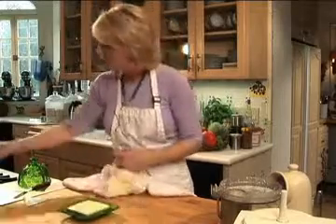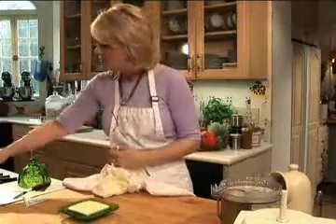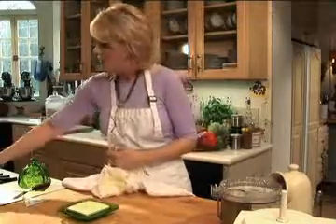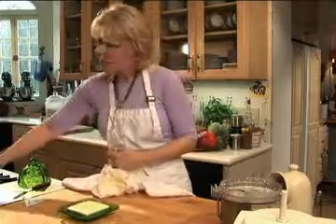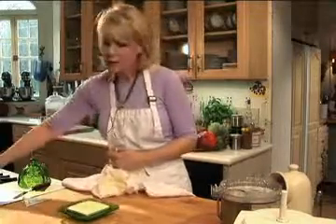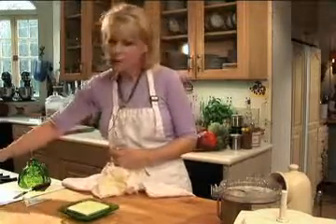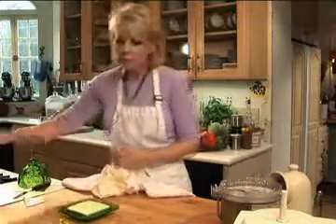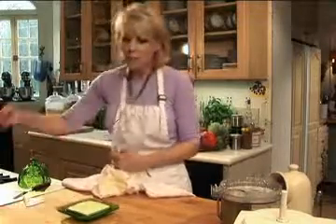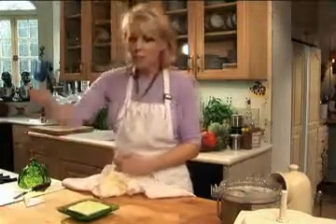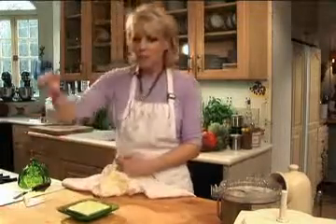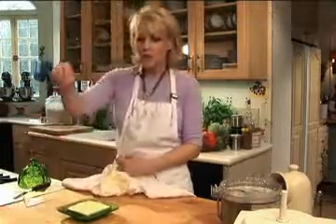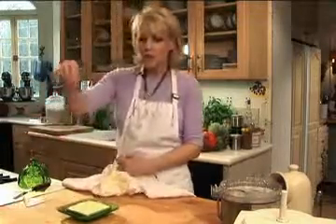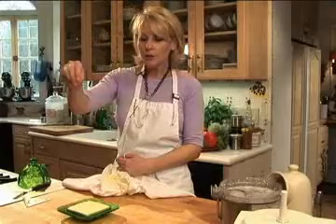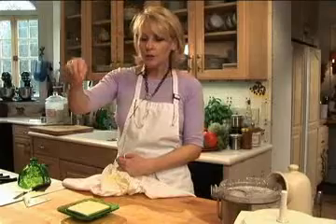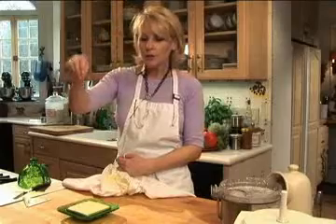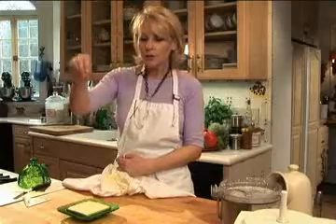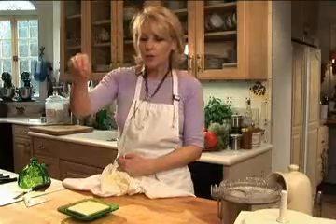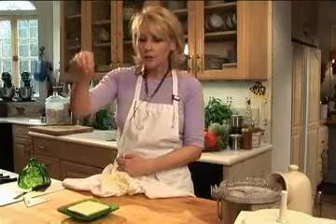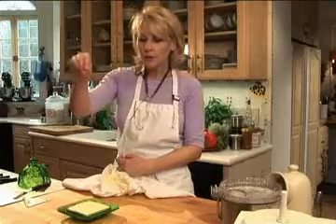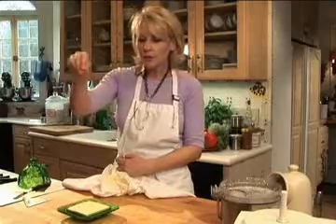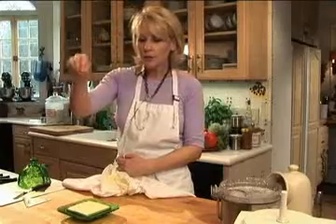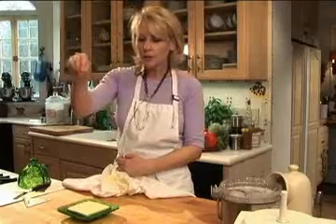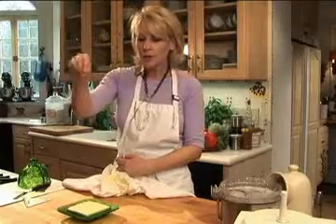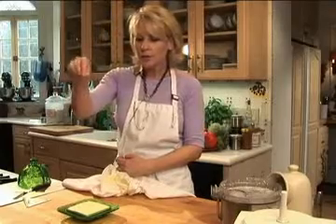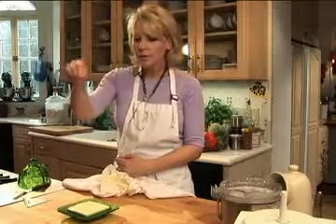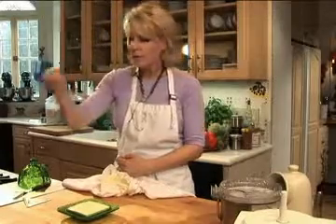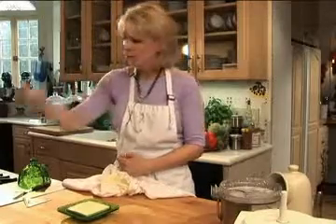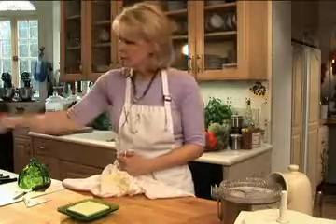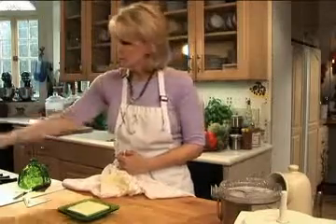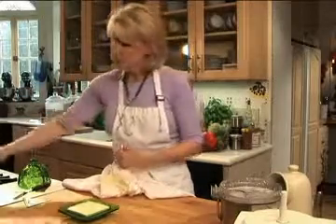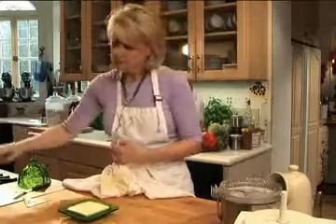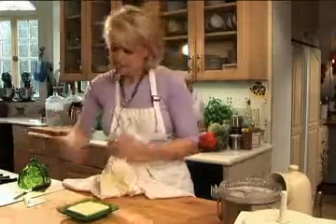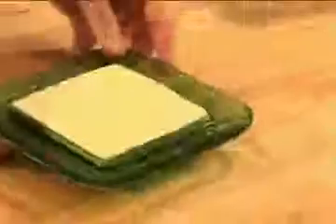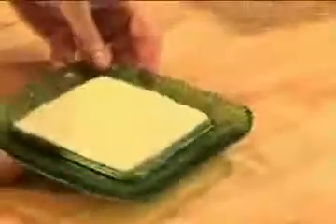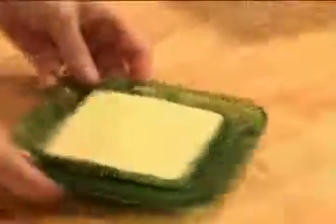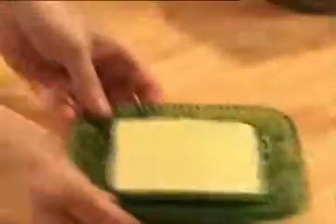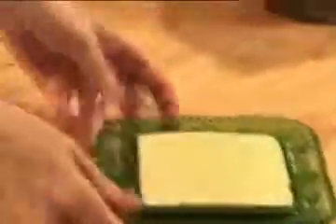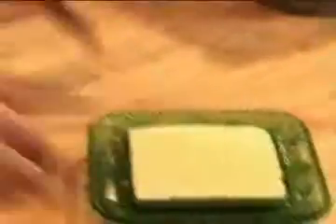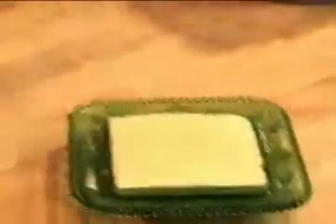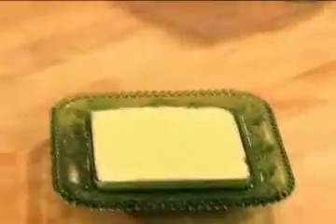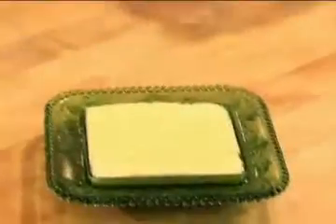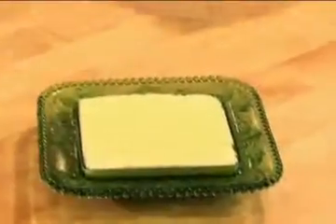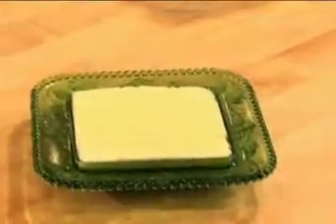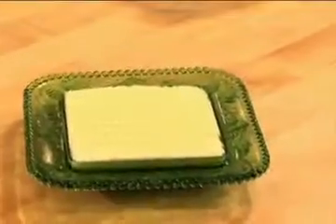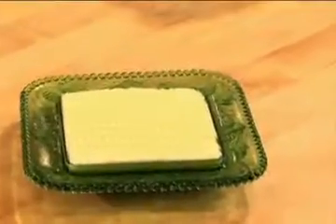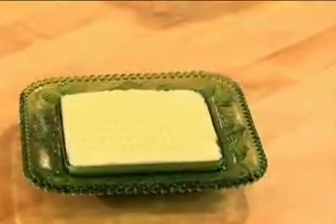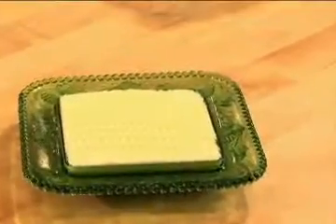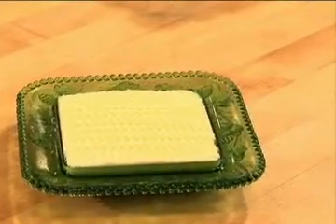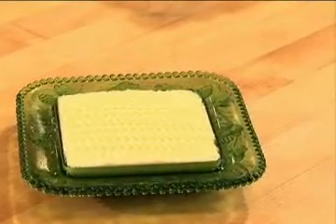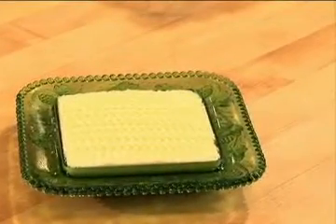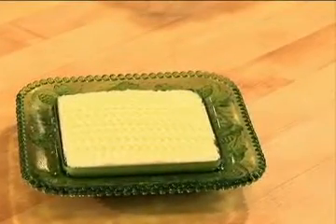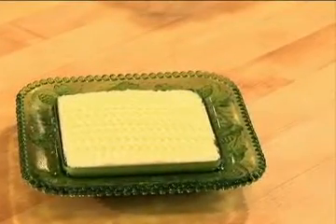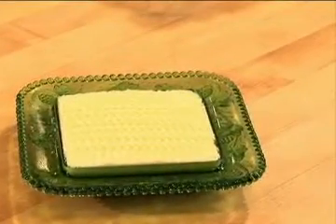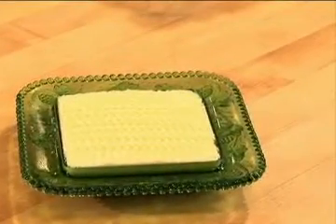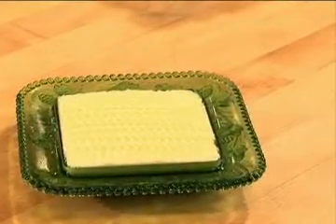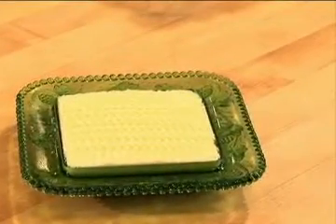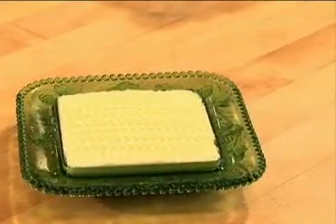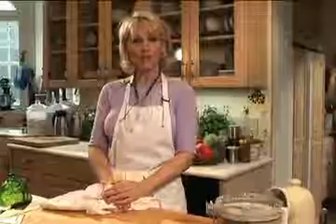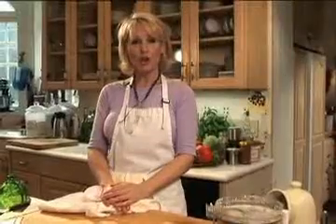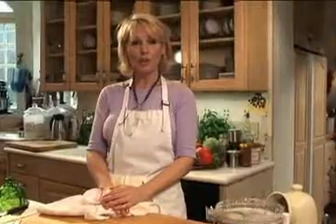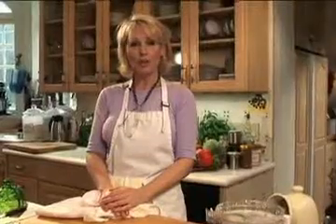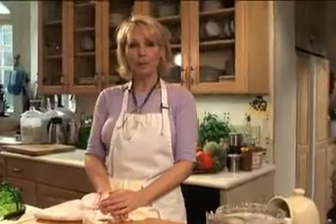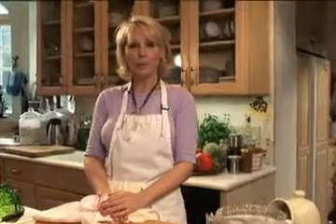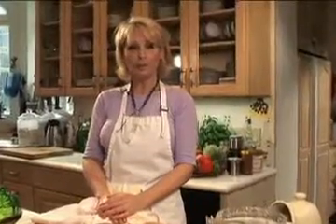Take a little bit more salt. And that, my friends, is homemade butter.